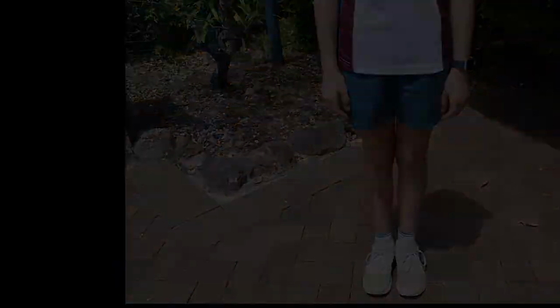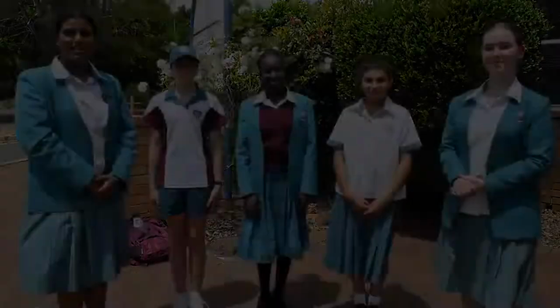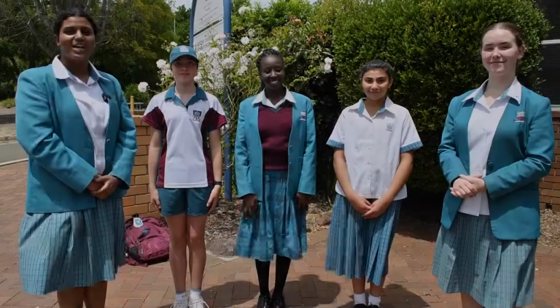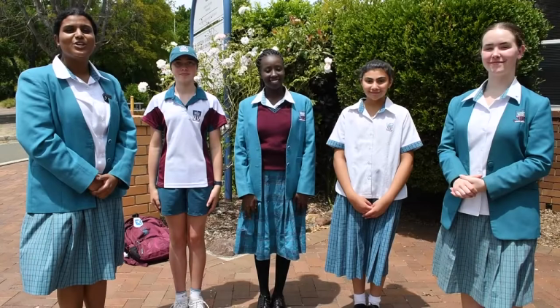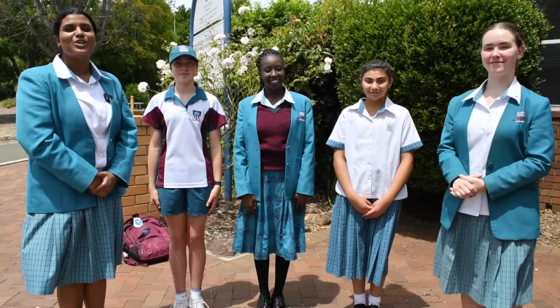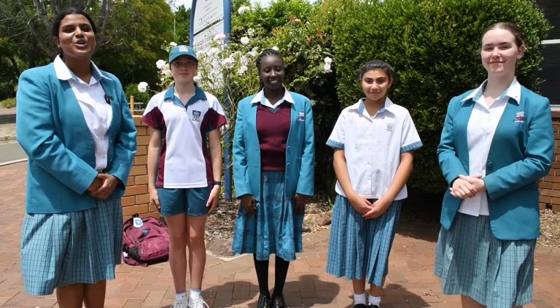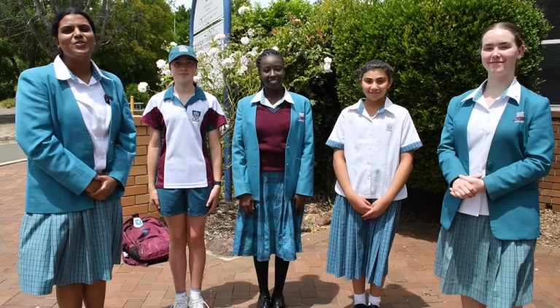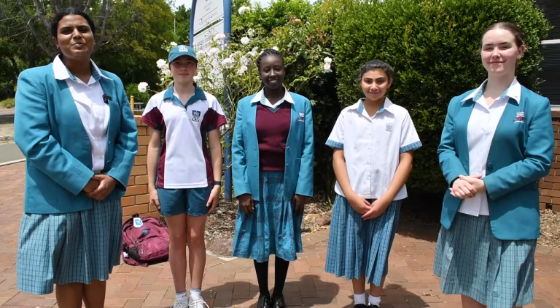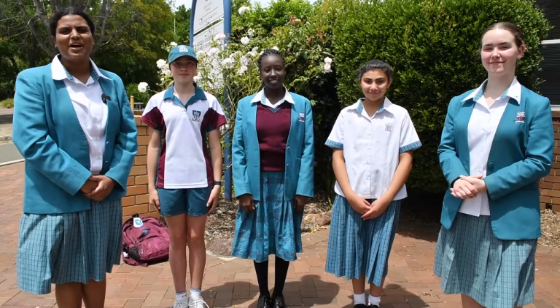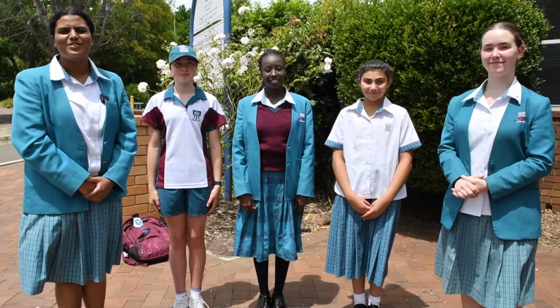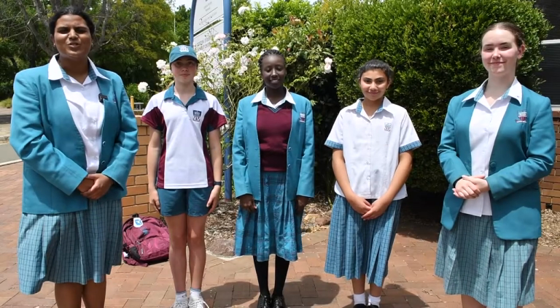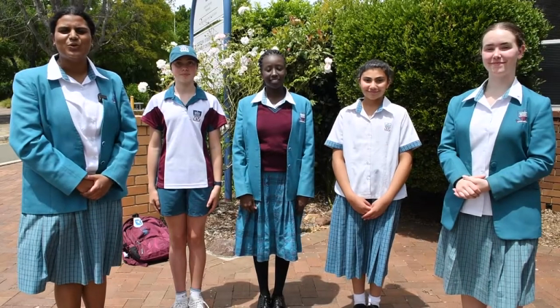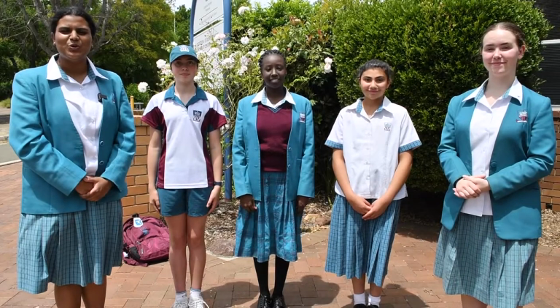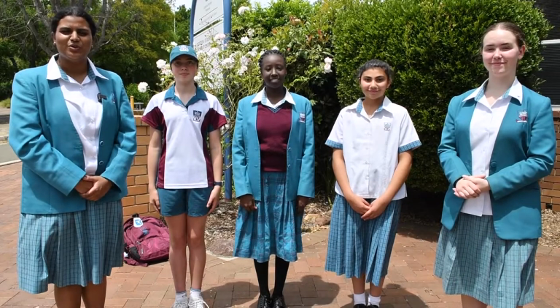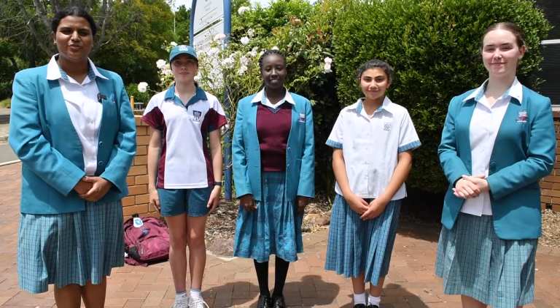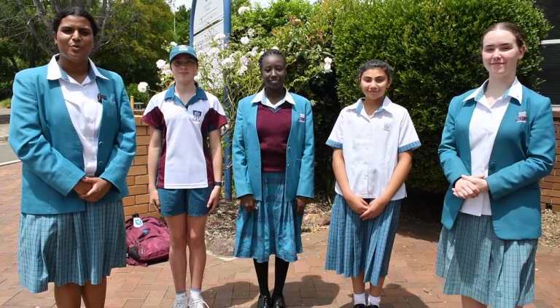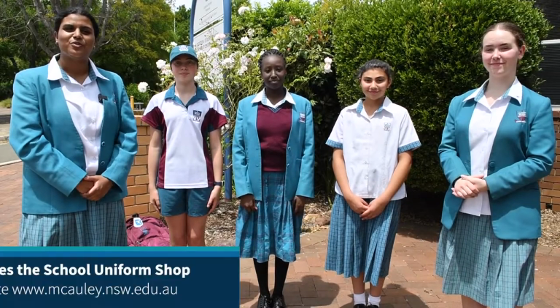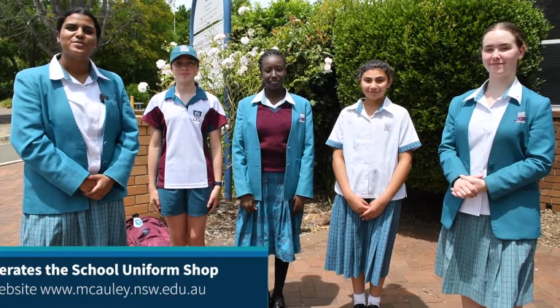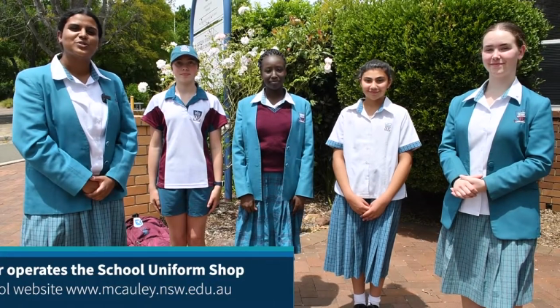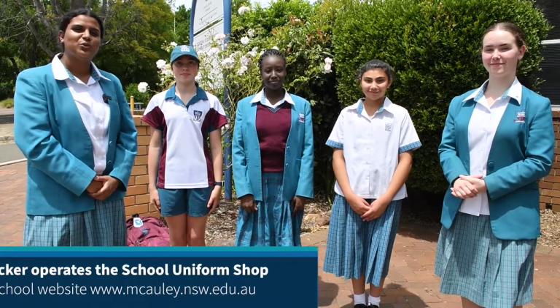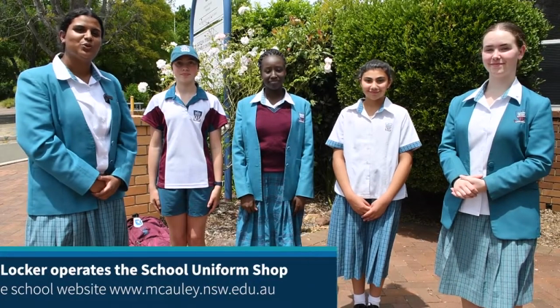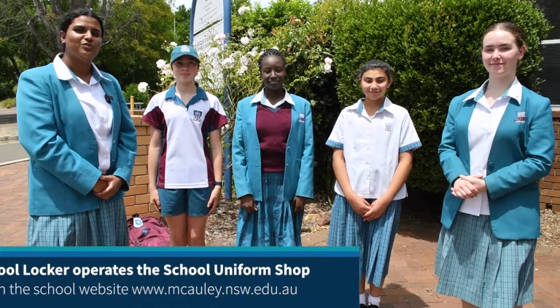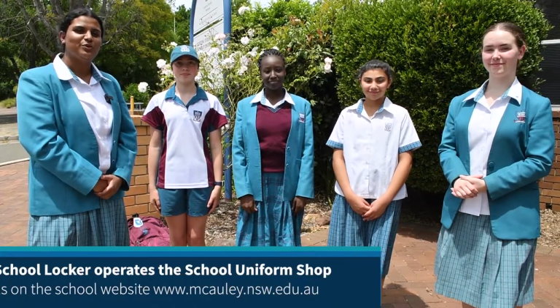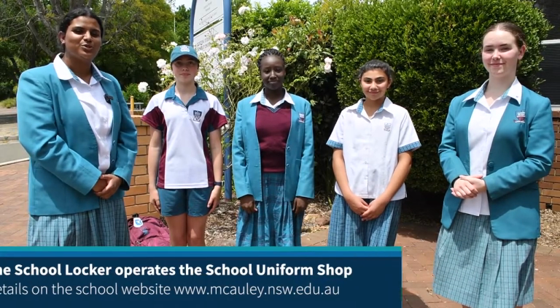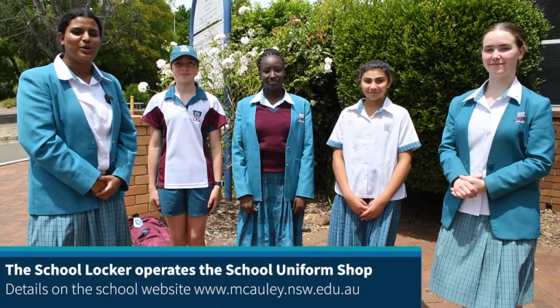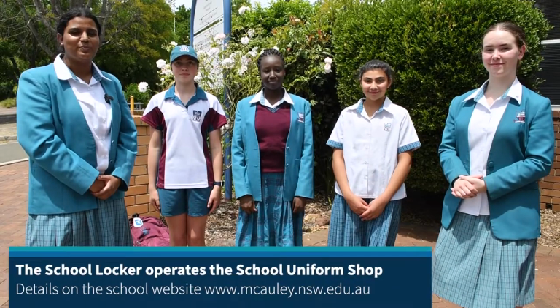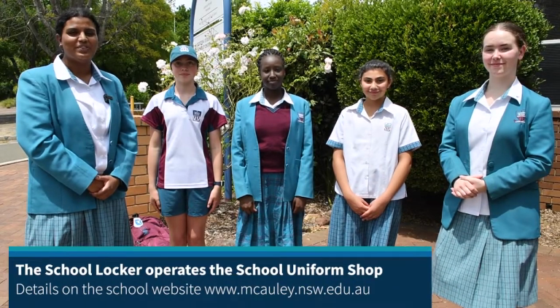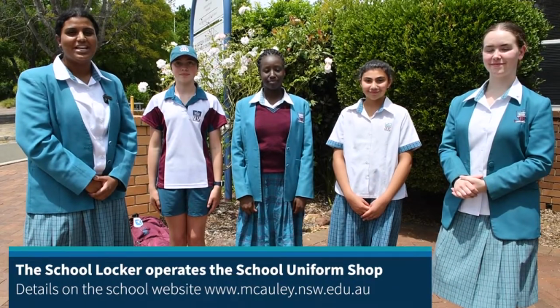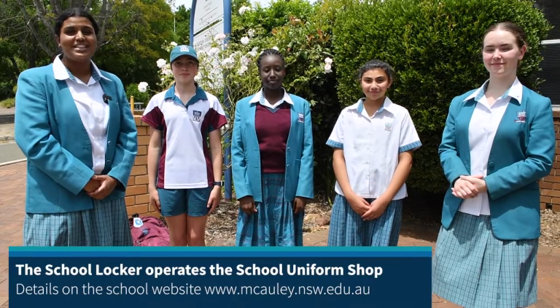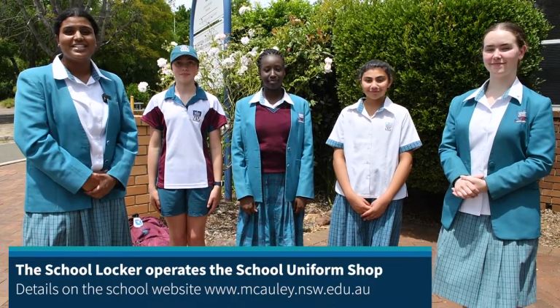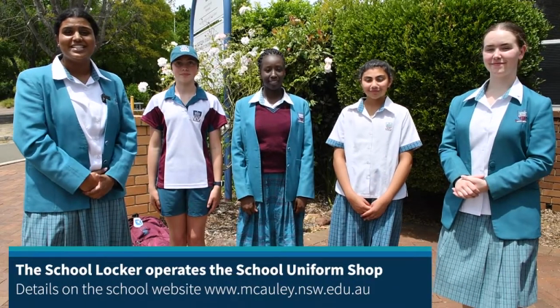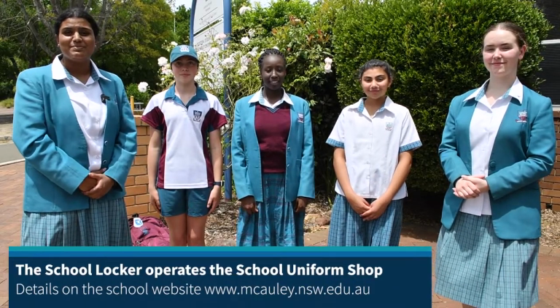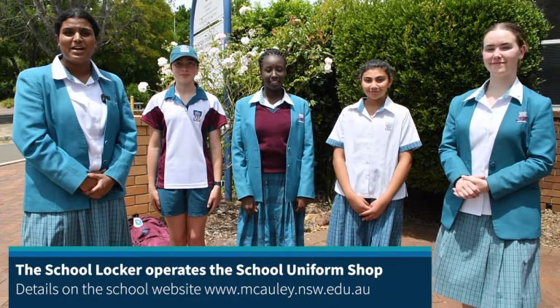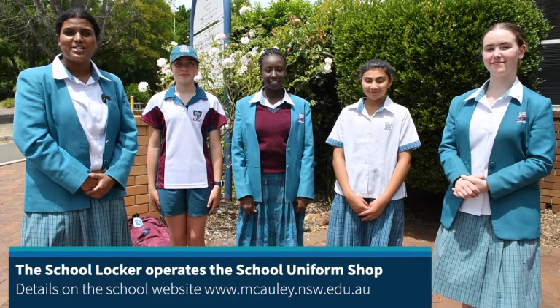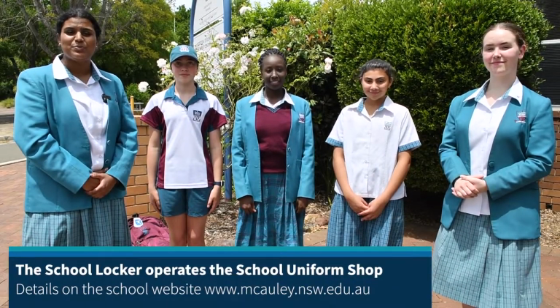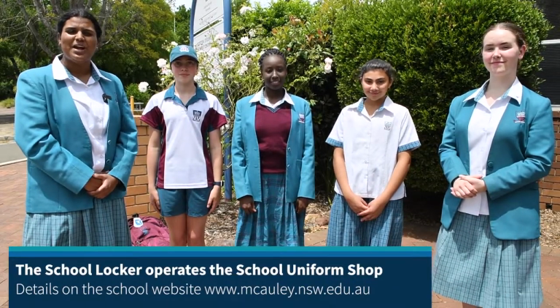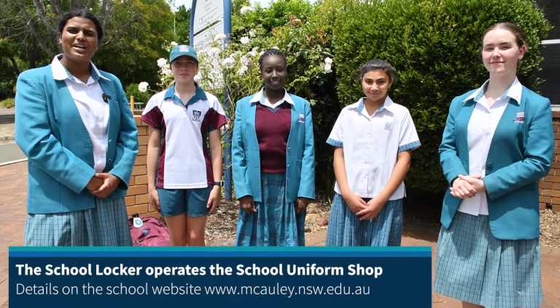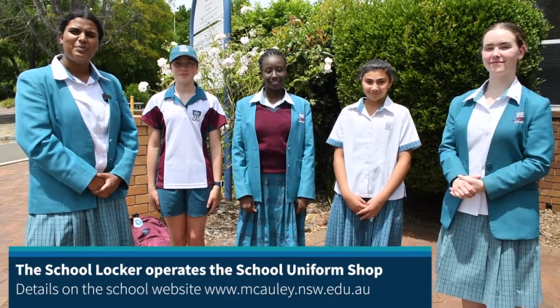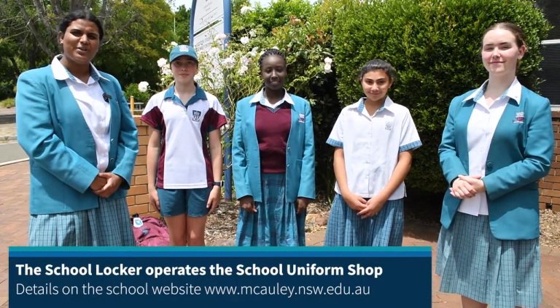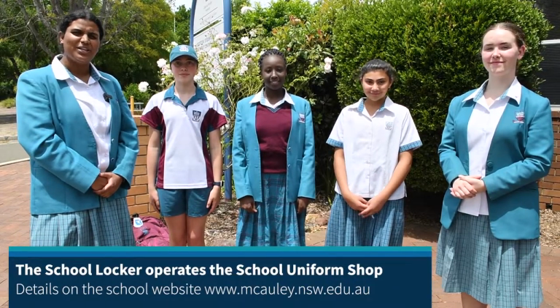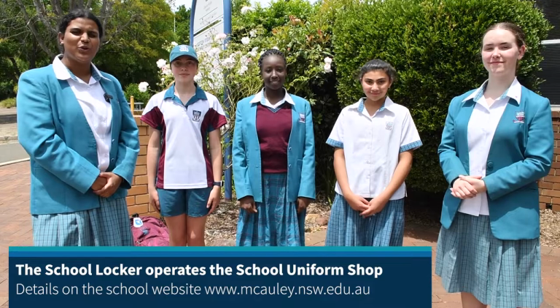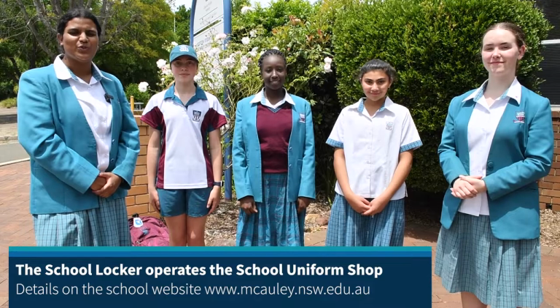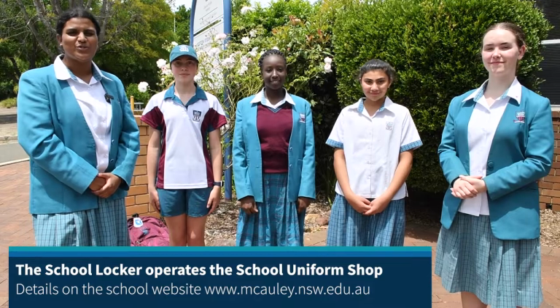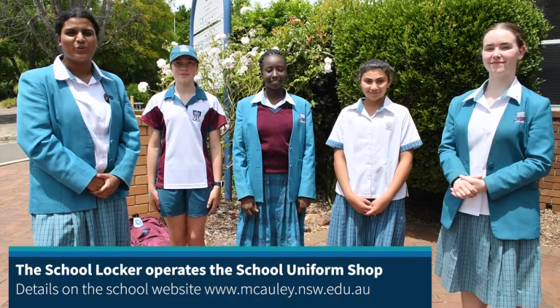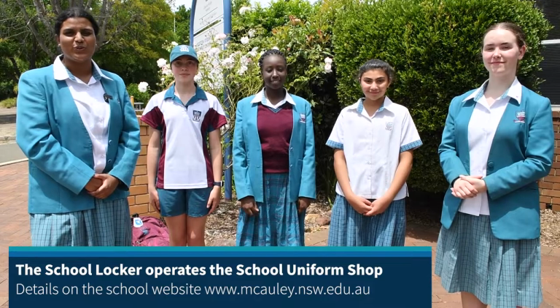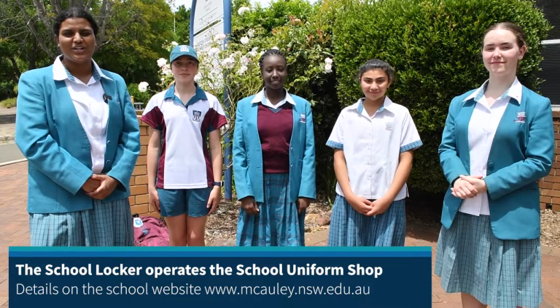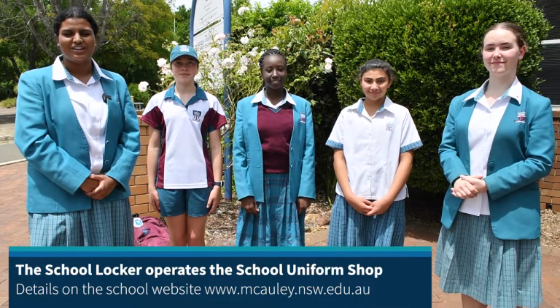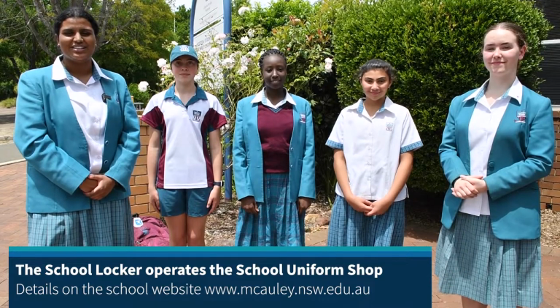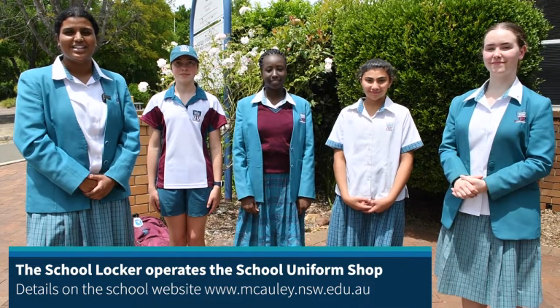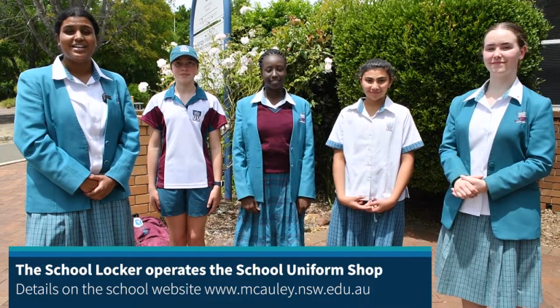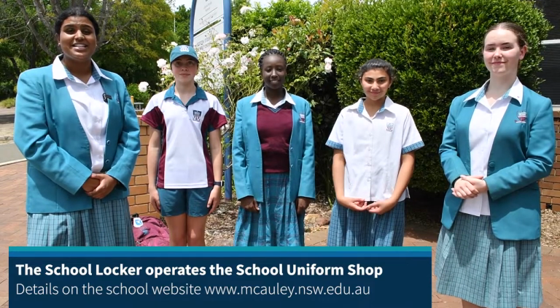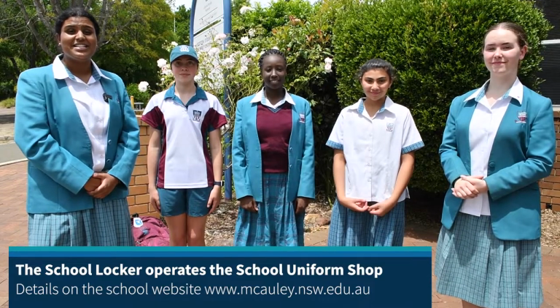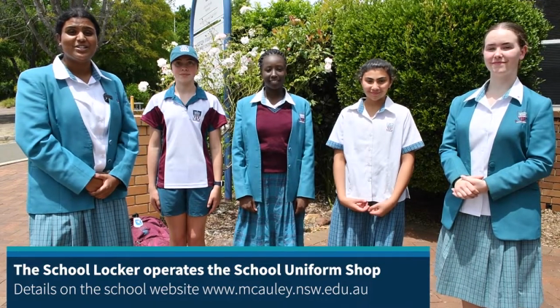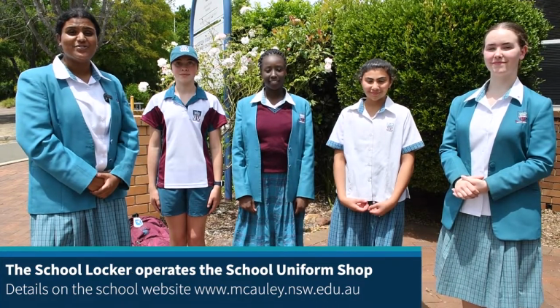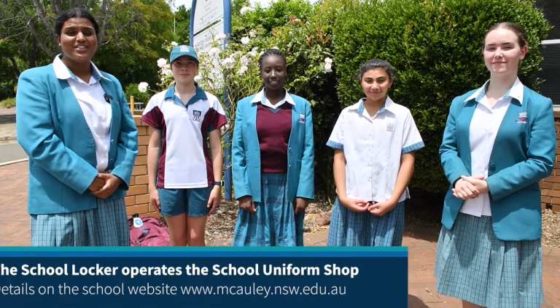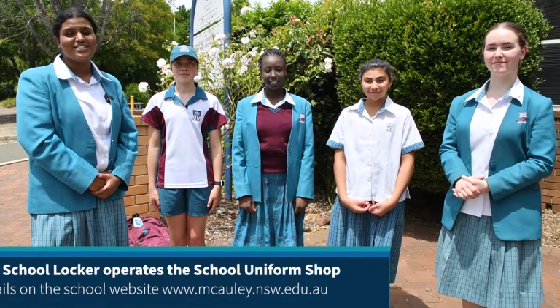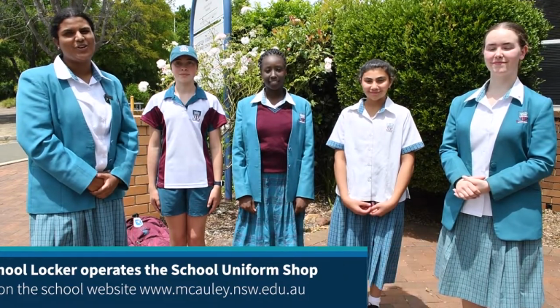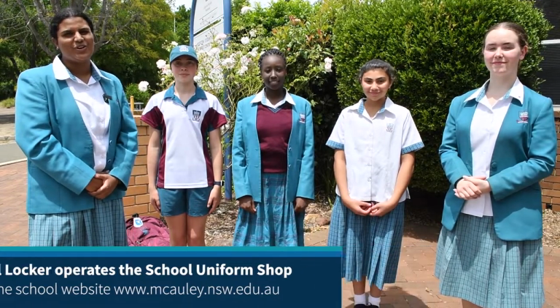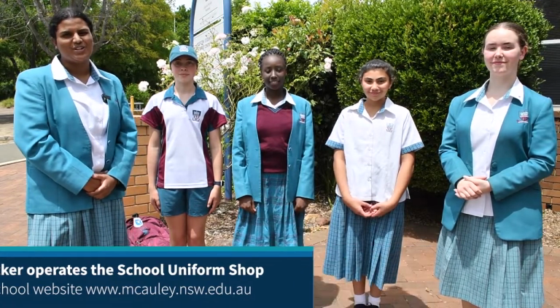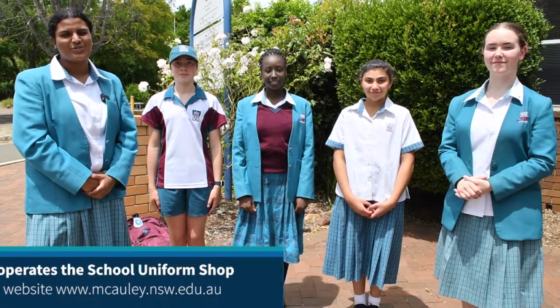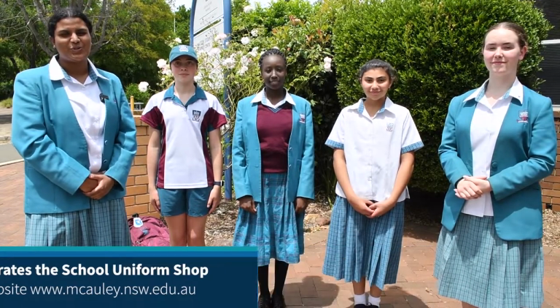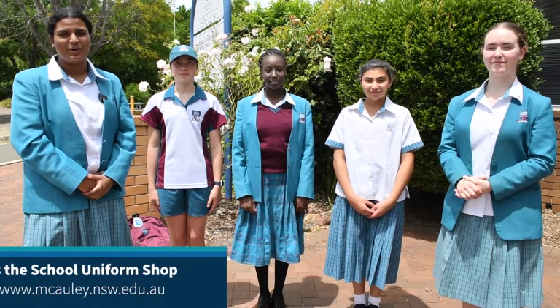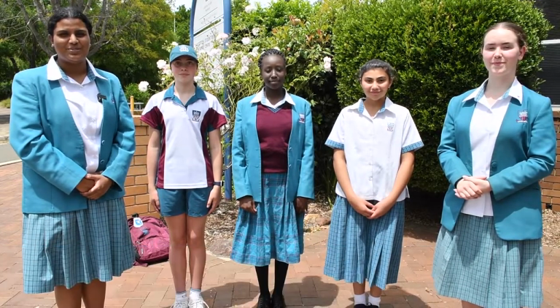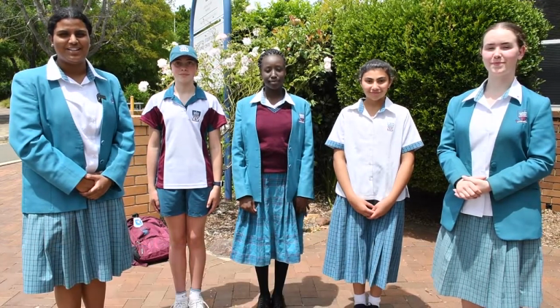You can only buy the school uniform from the school uniform shop. This is managed by a company called The School Locker. Details for this are on our school website.